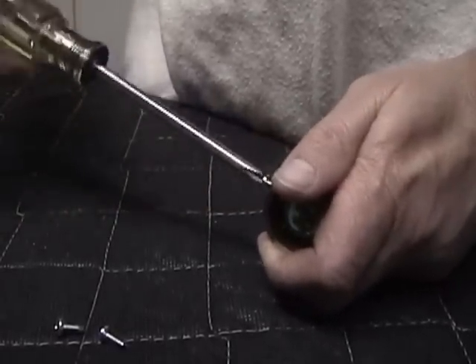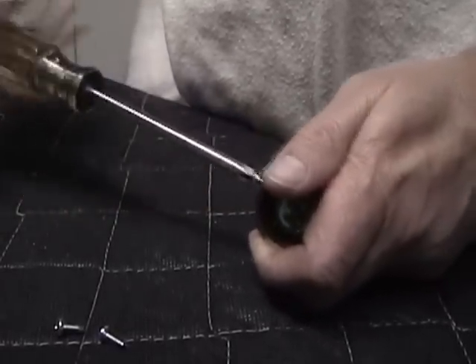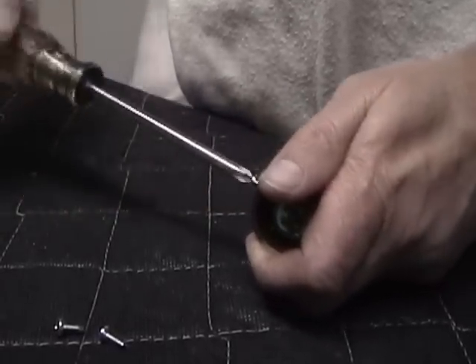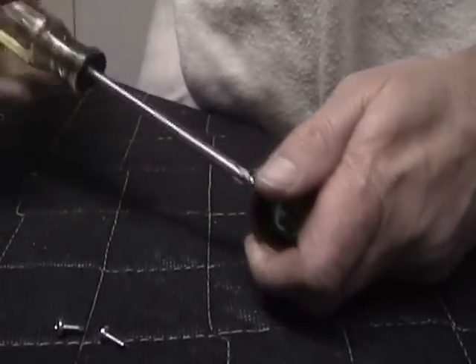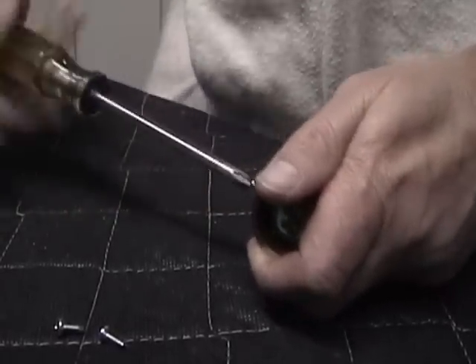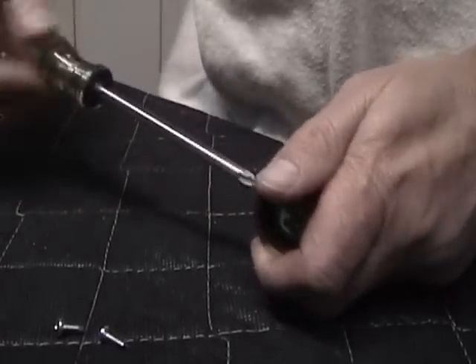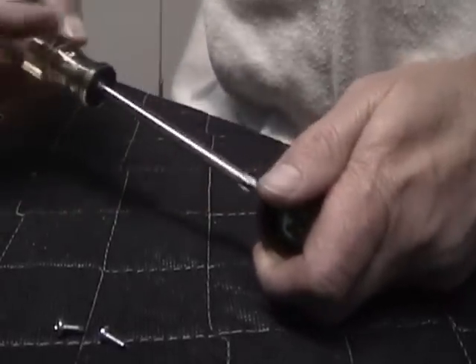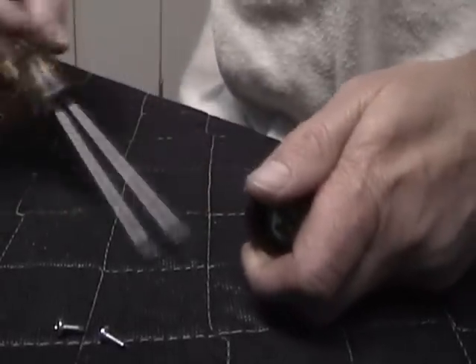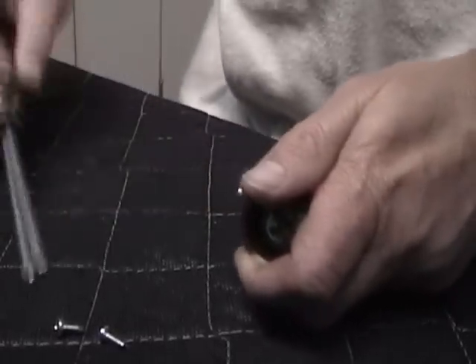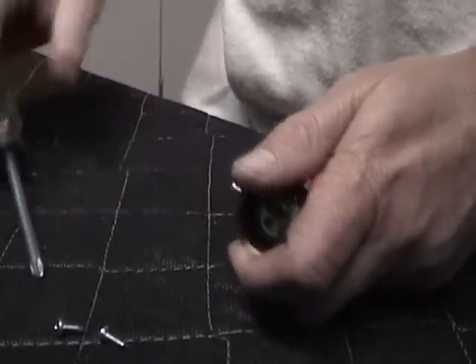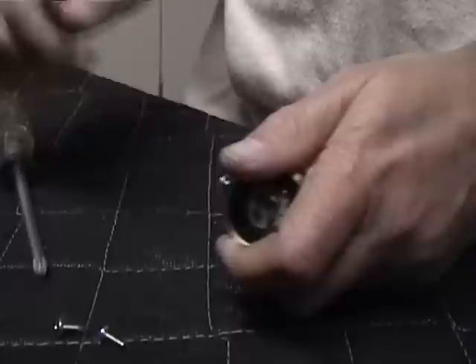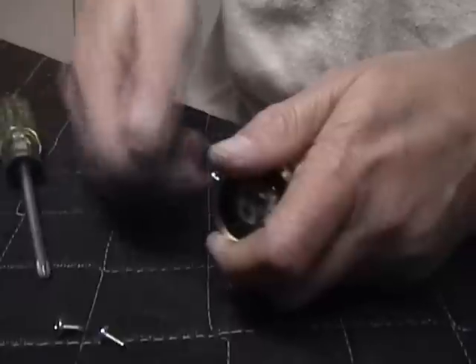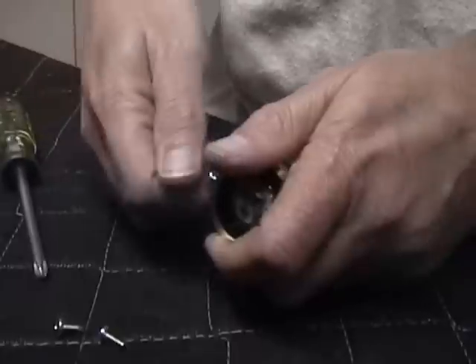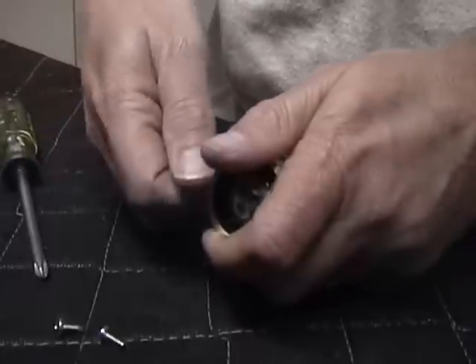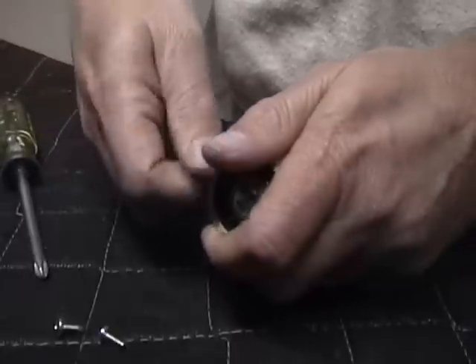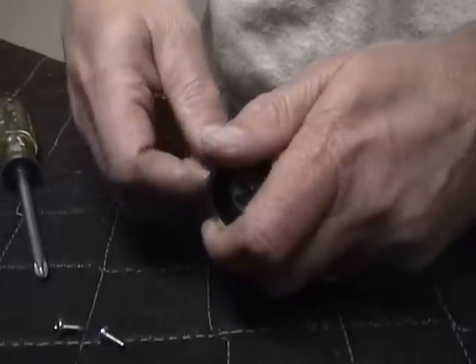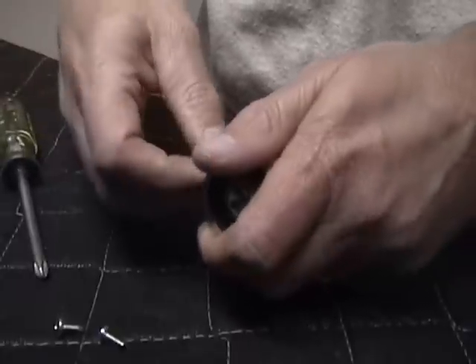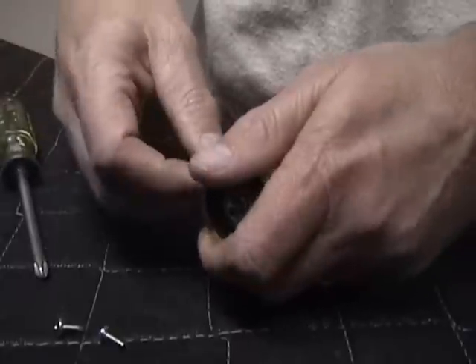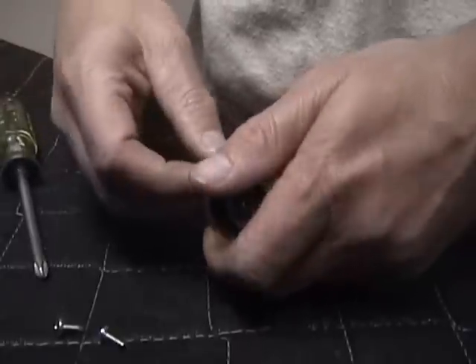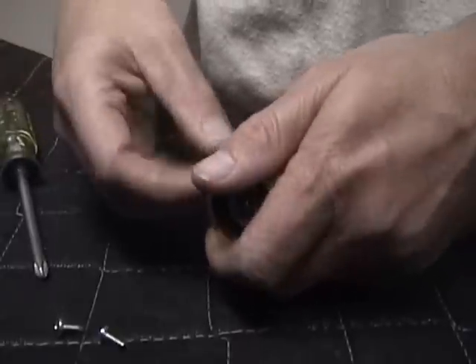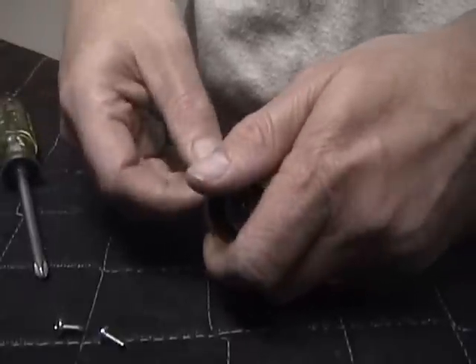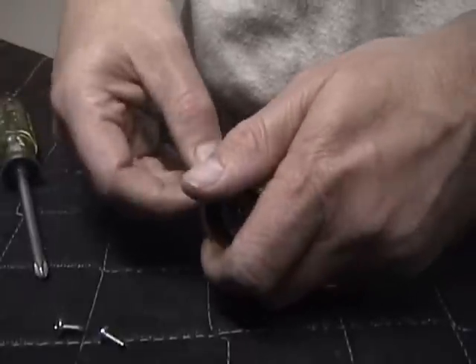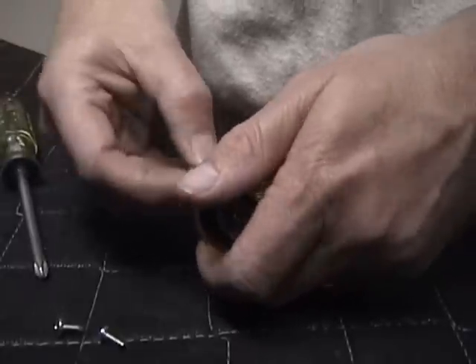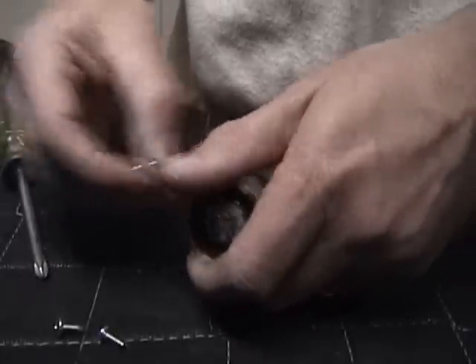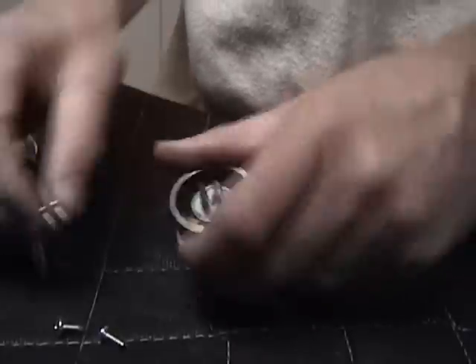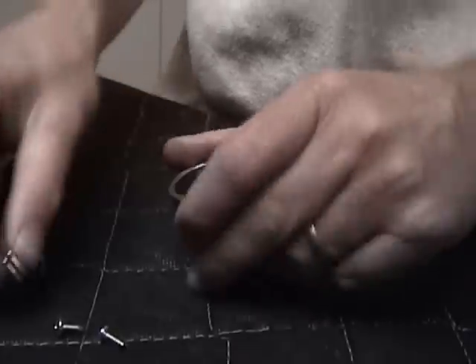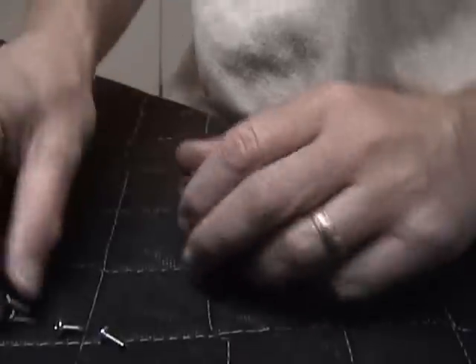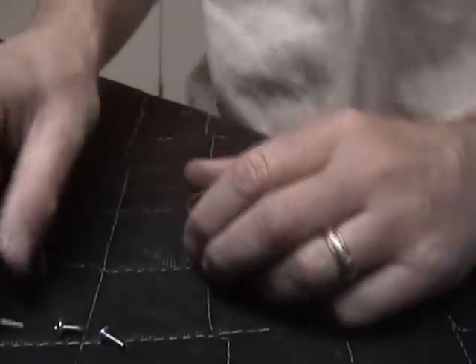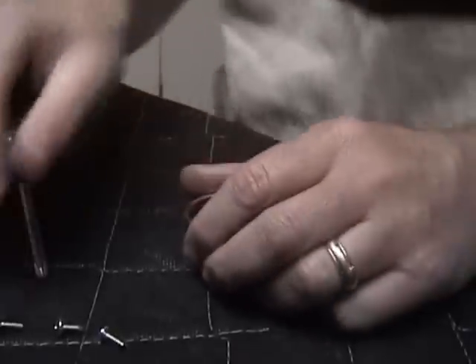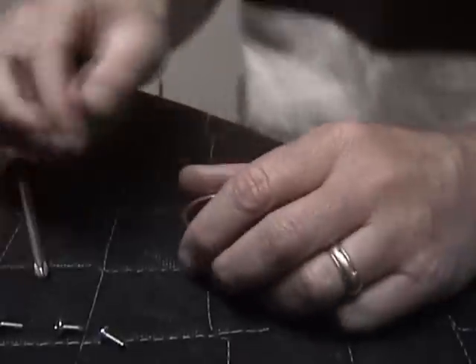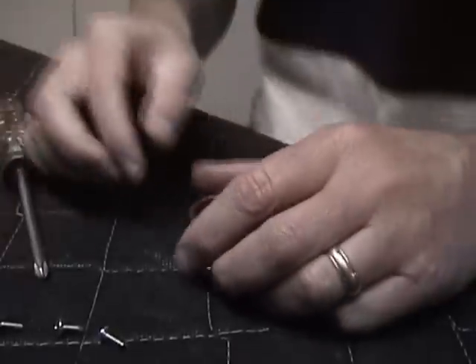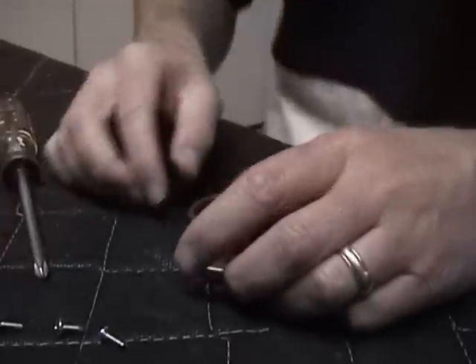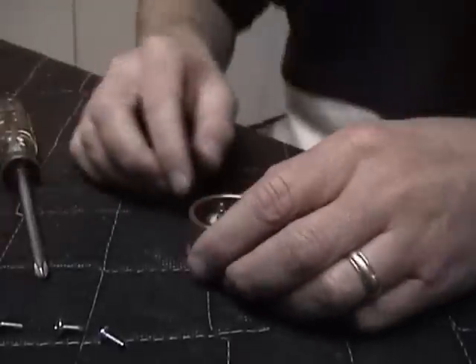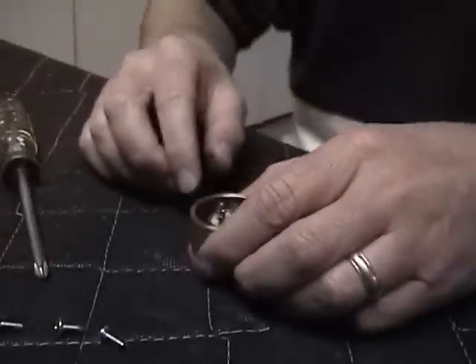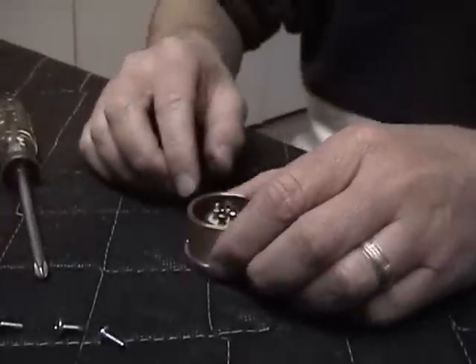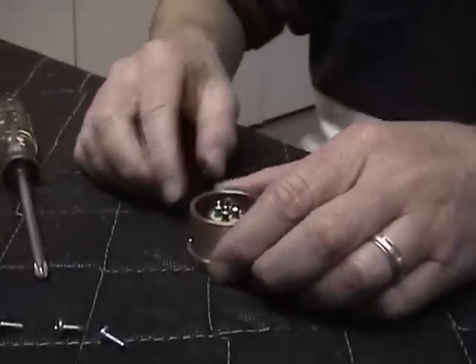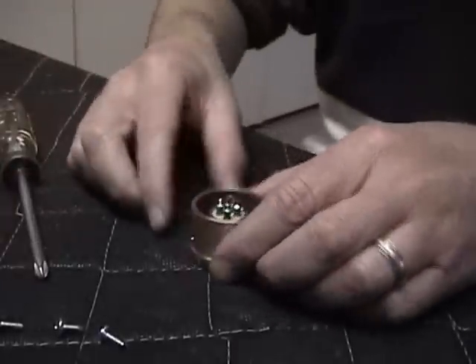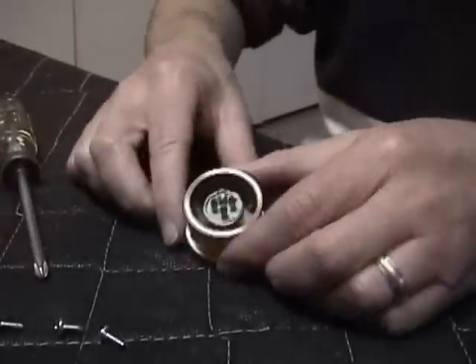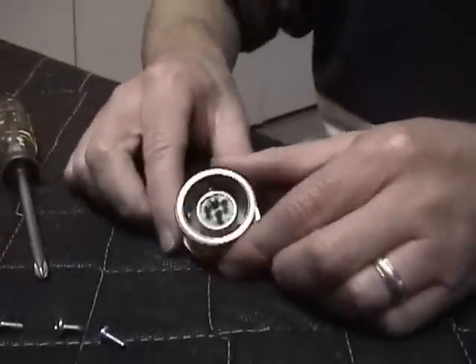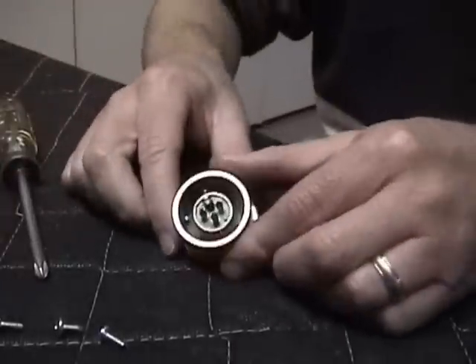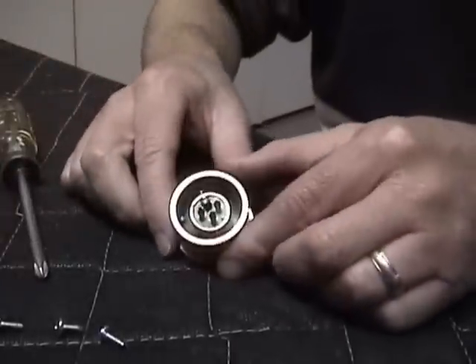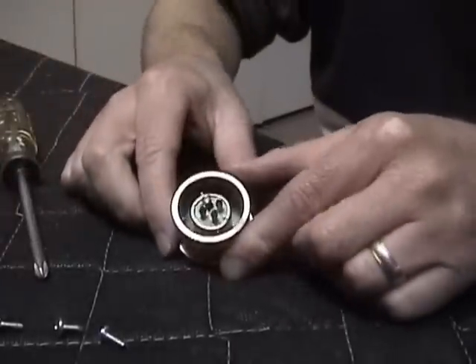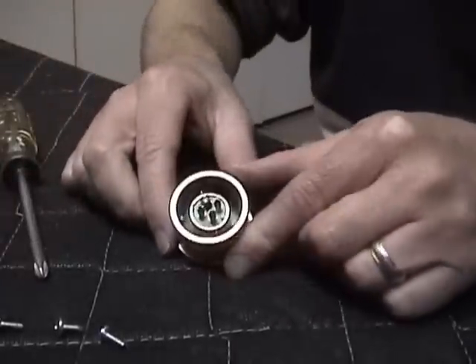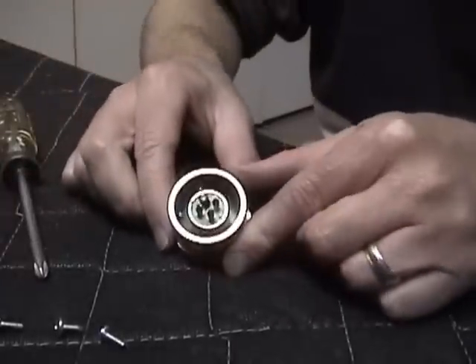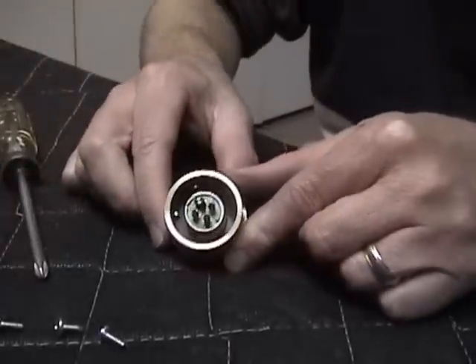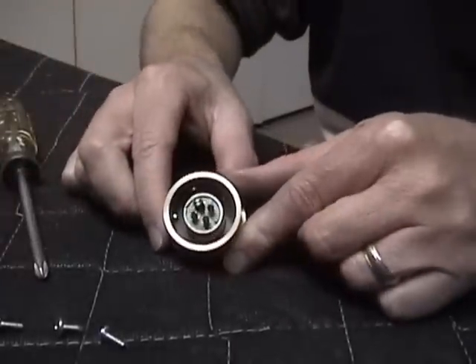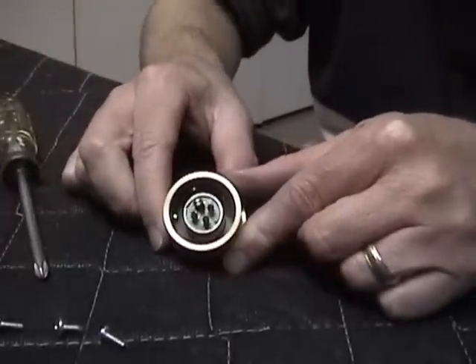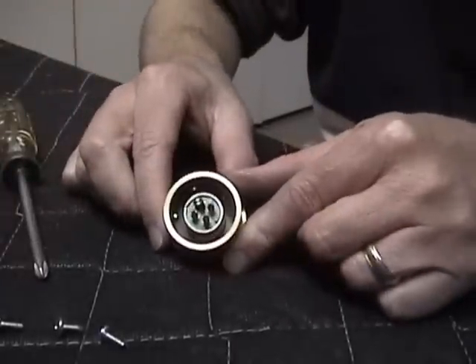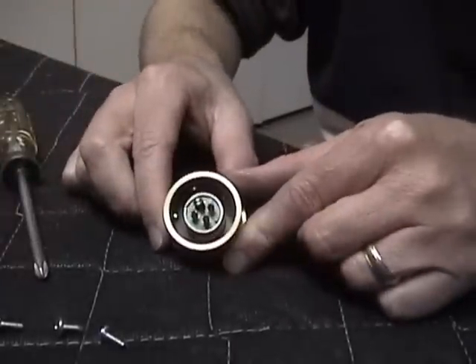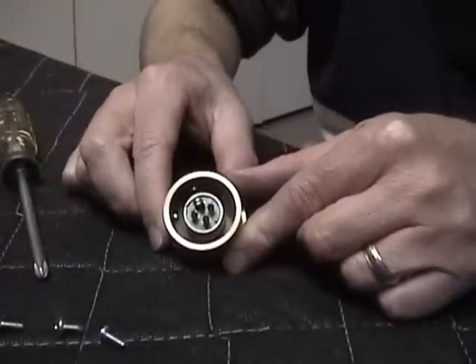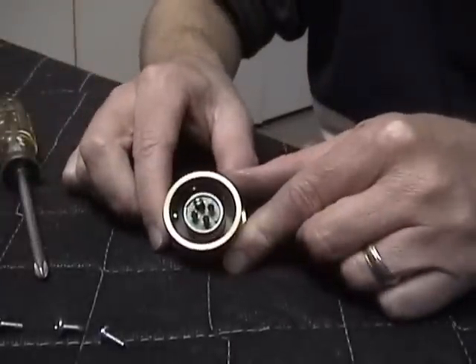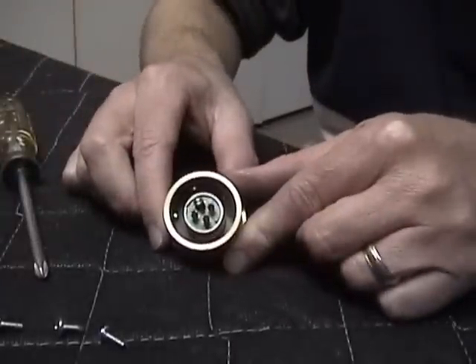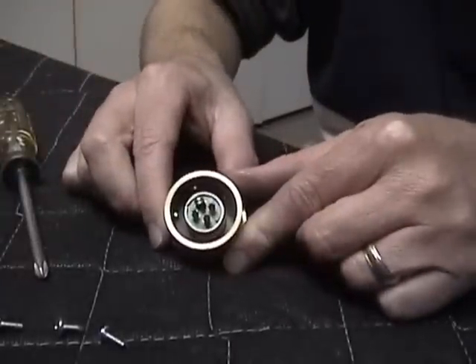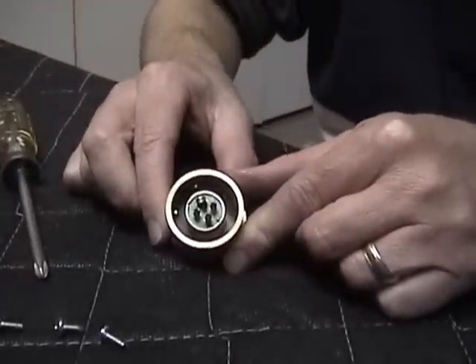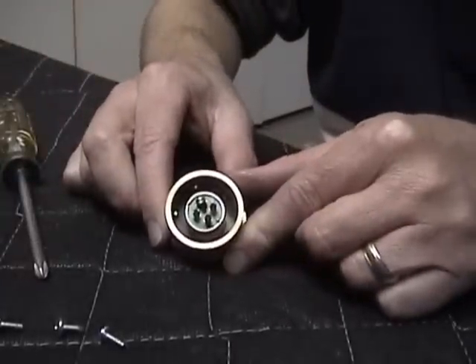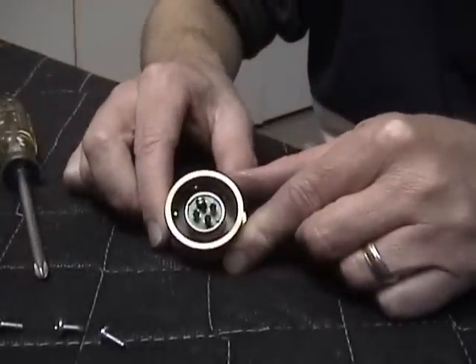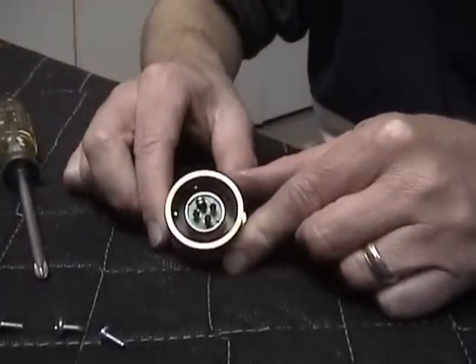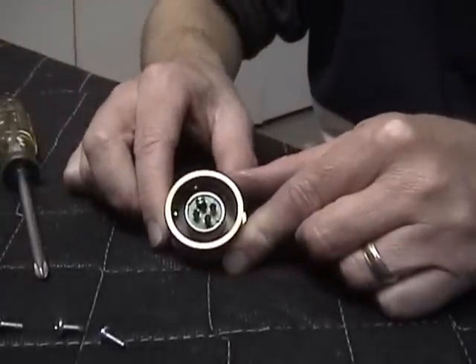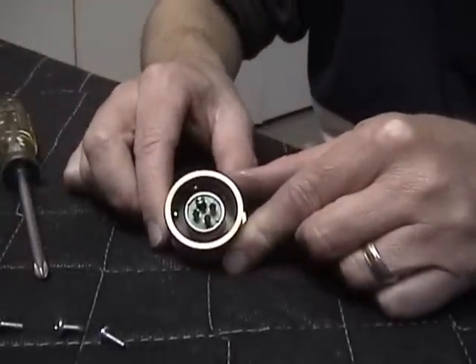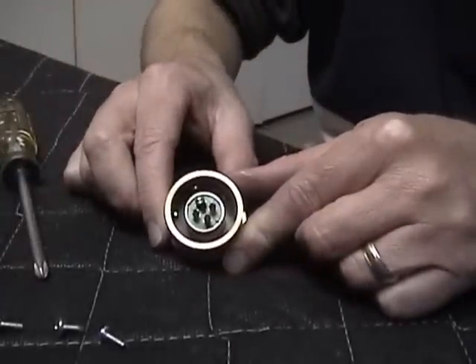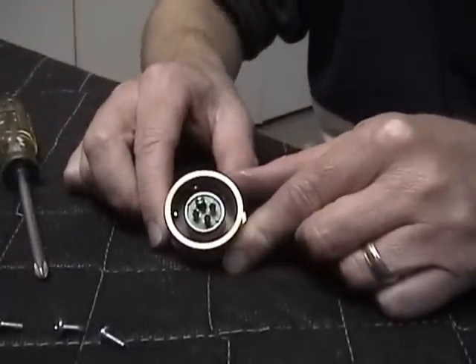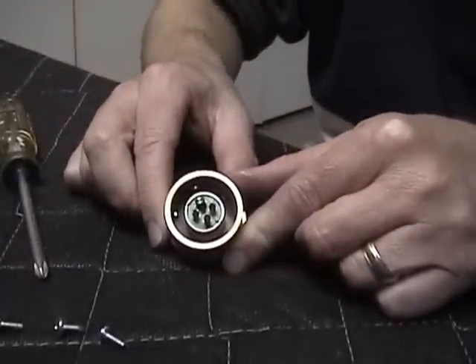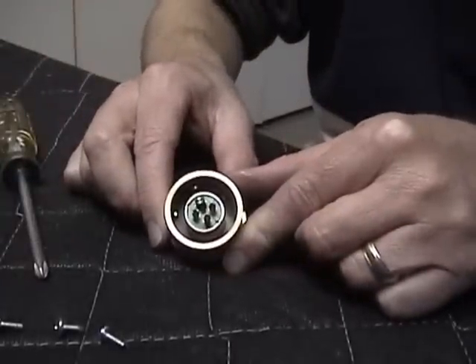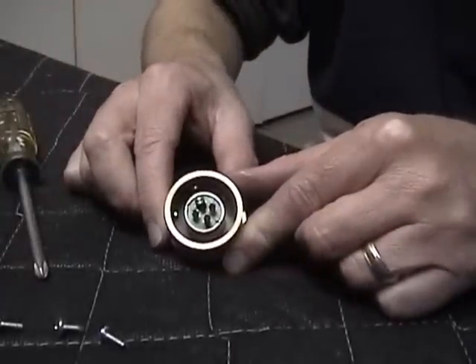We're not going to put this in immediately because we have to connect all of the electrical wires to the C3M connector first.